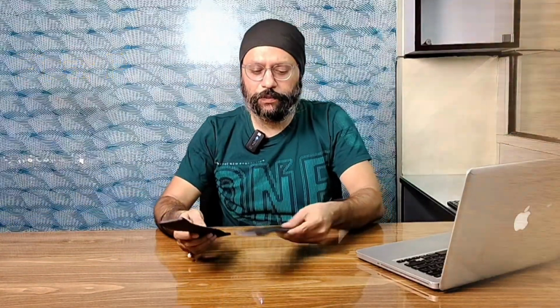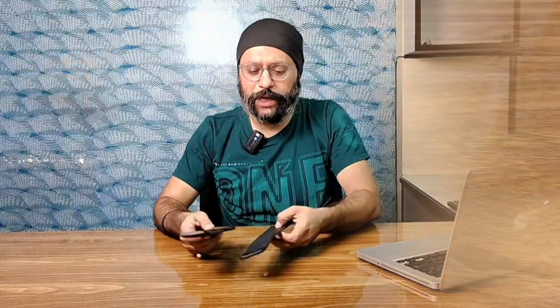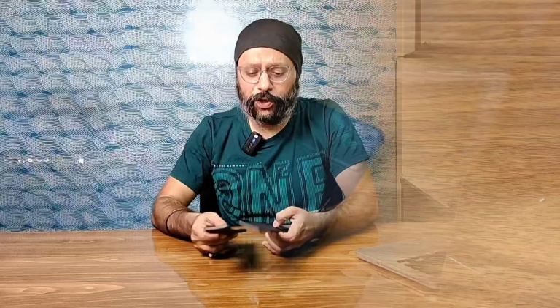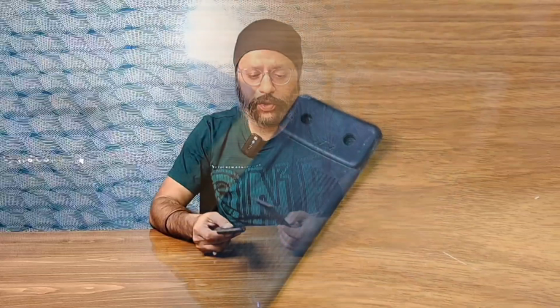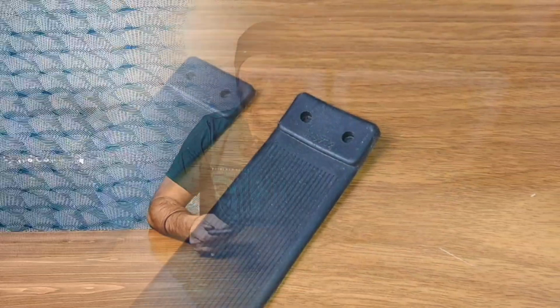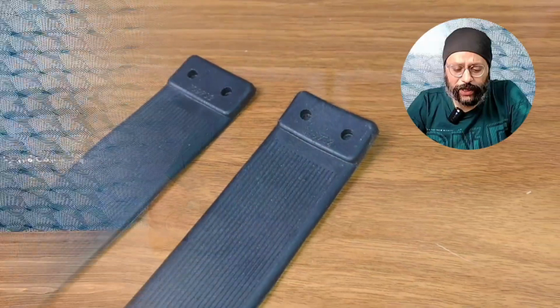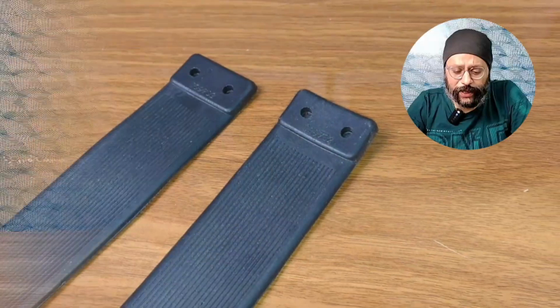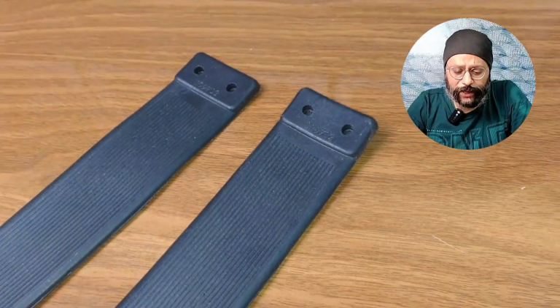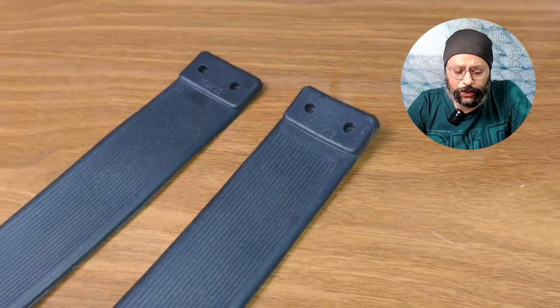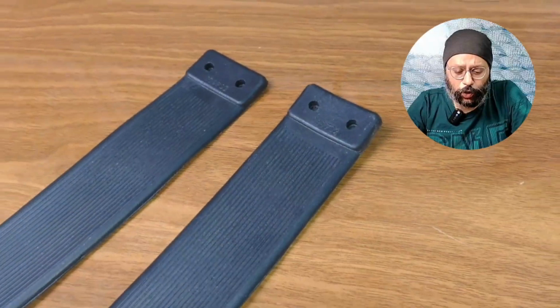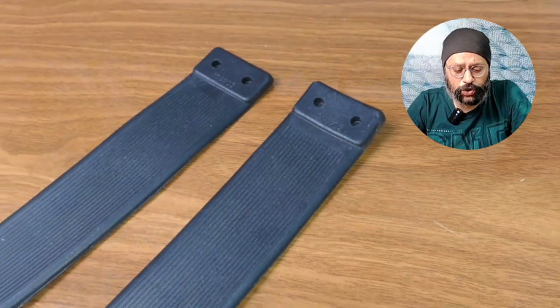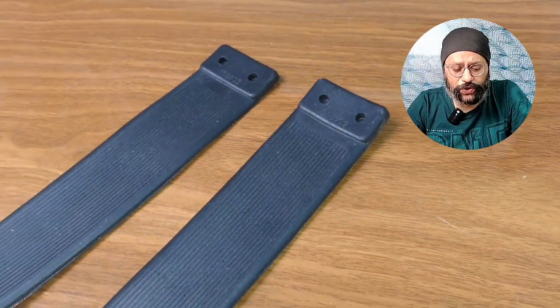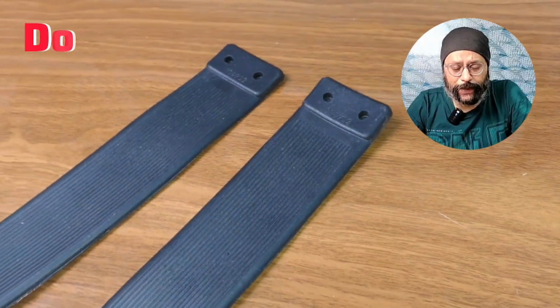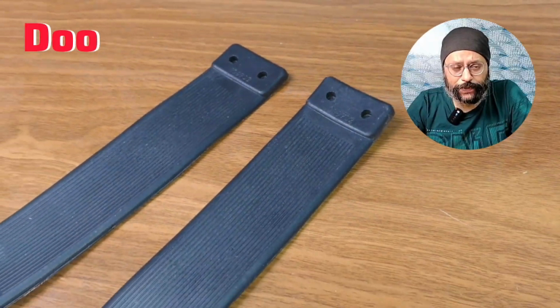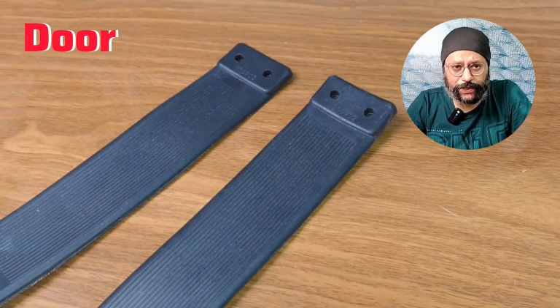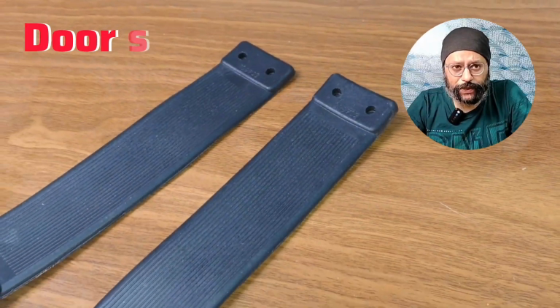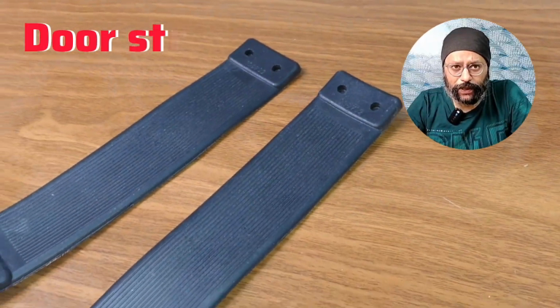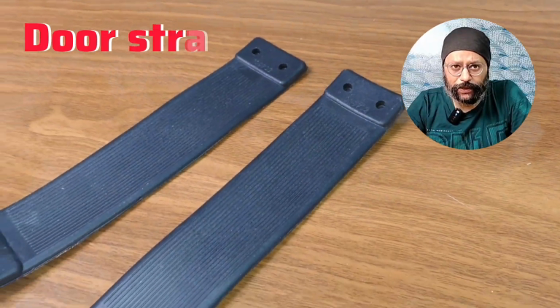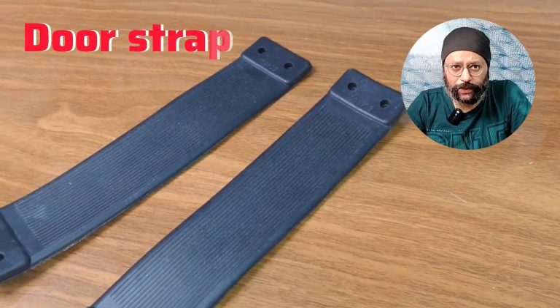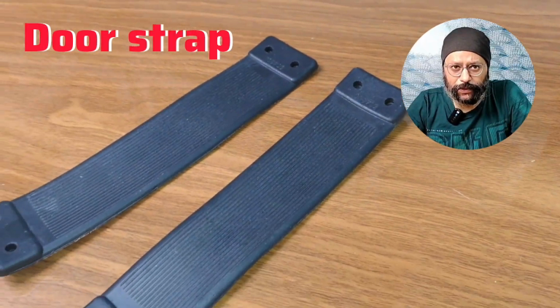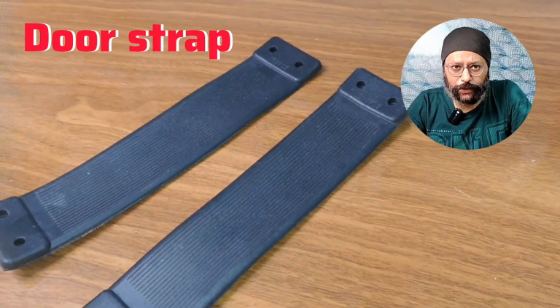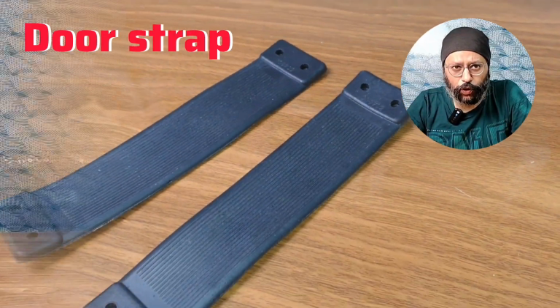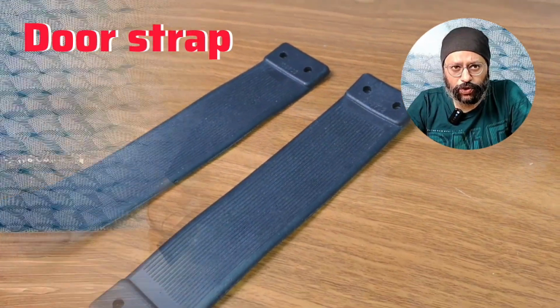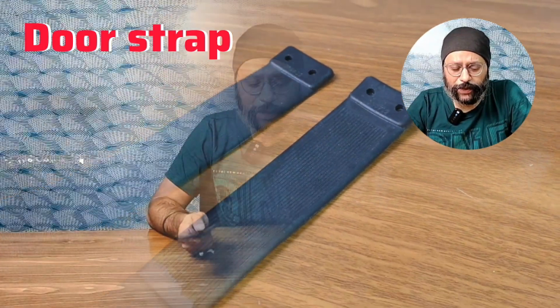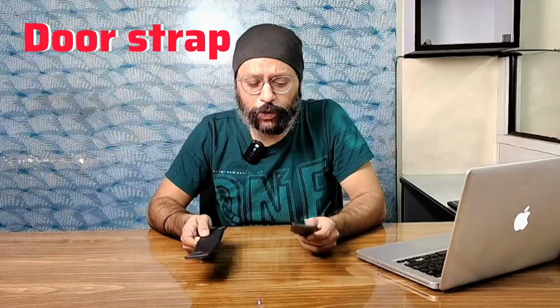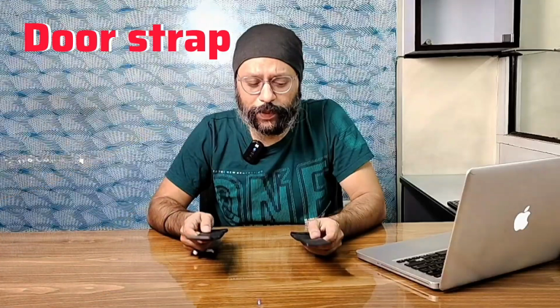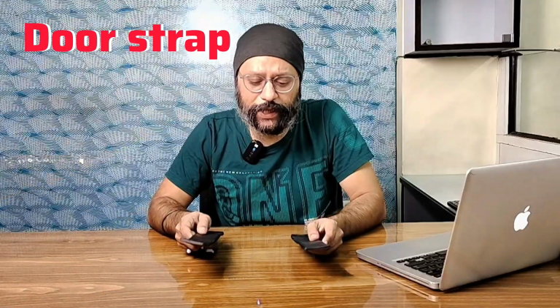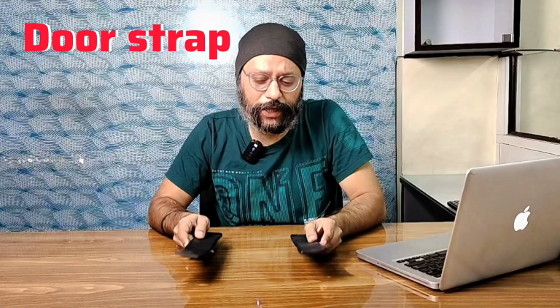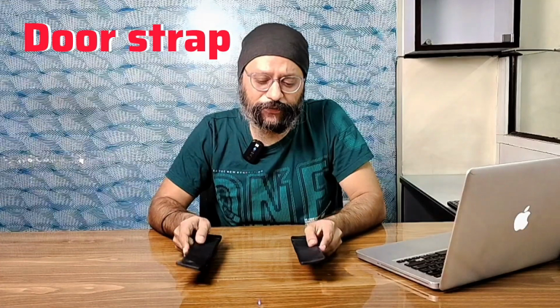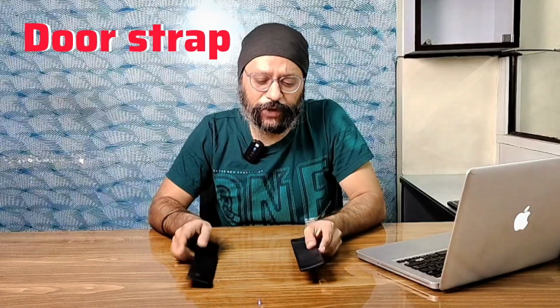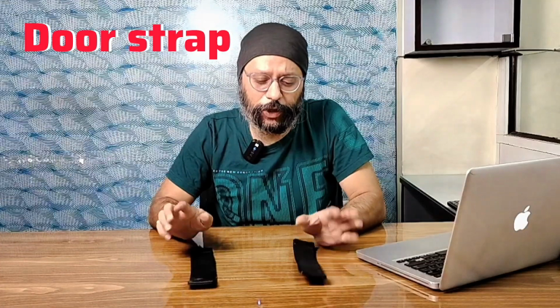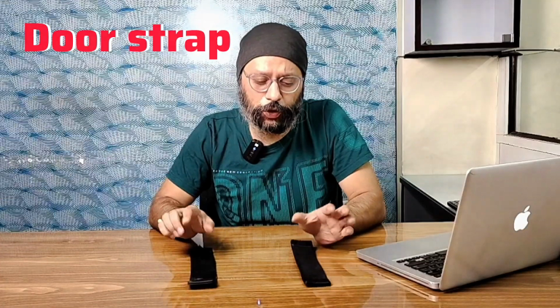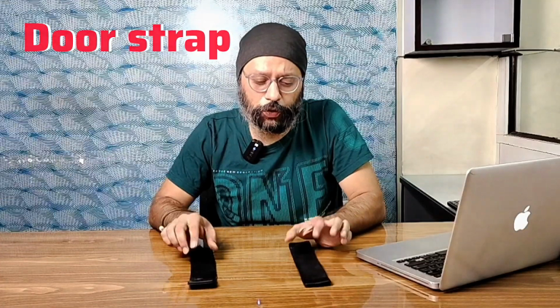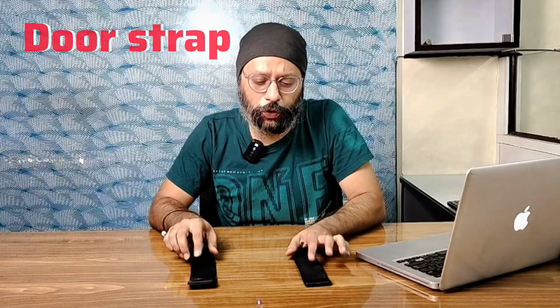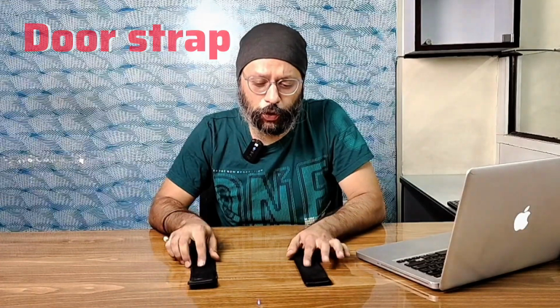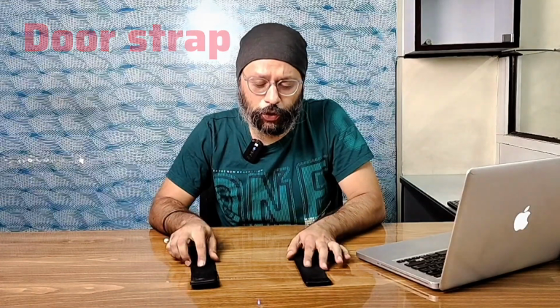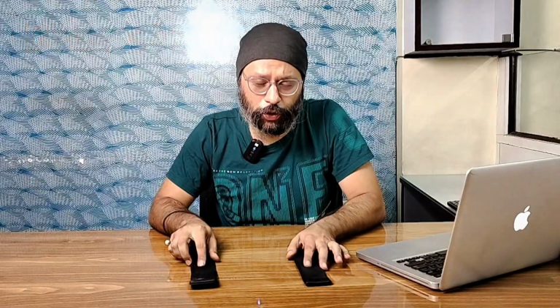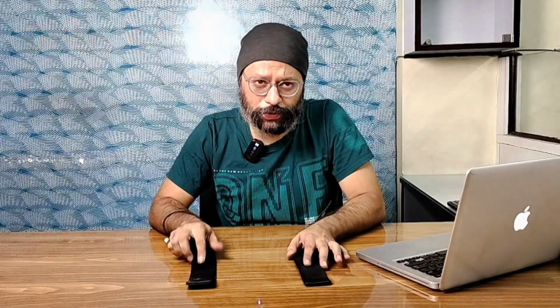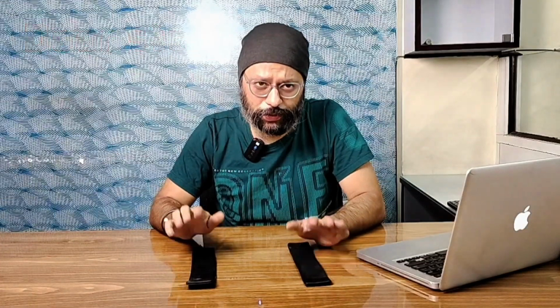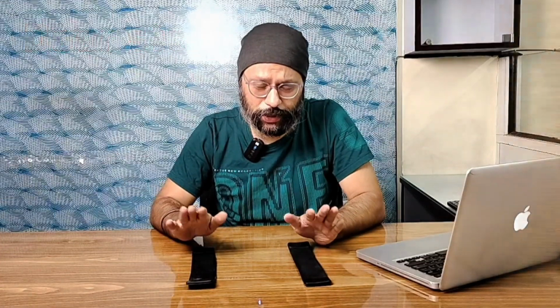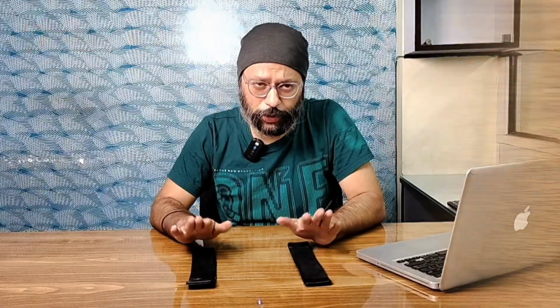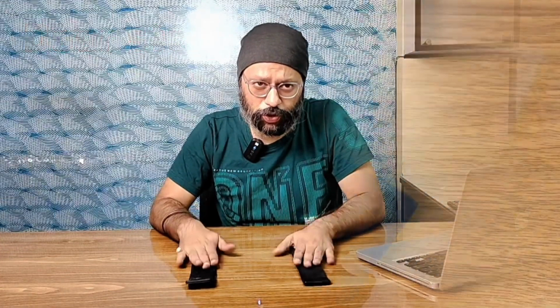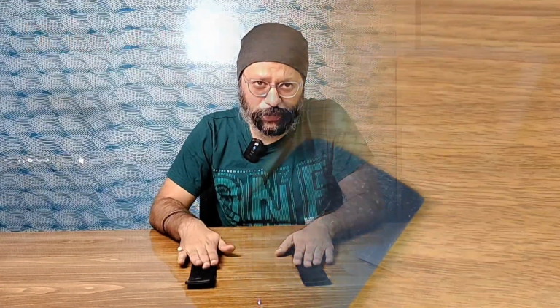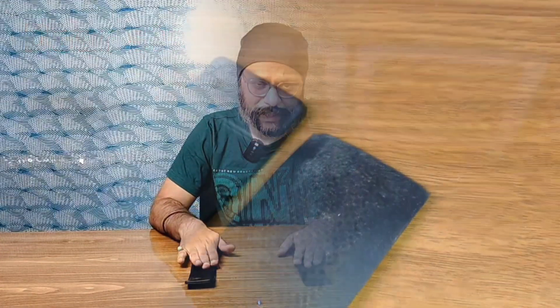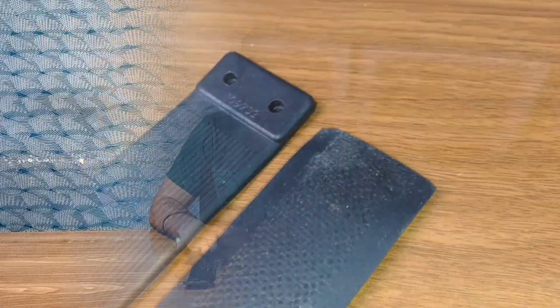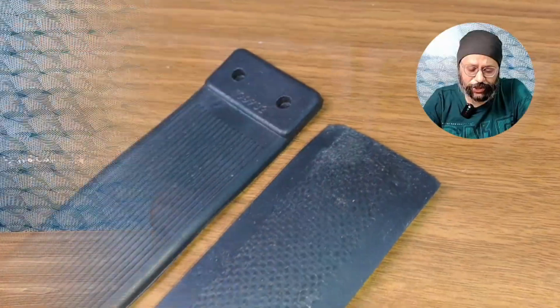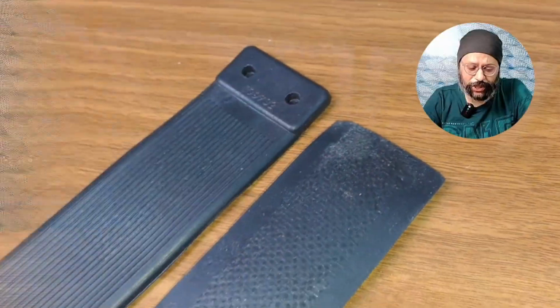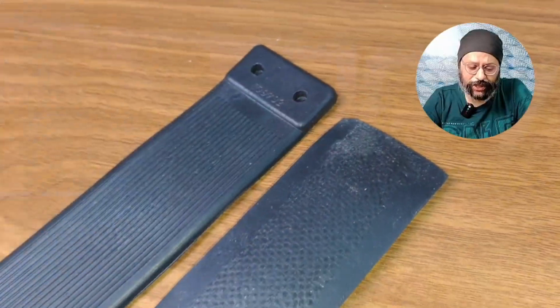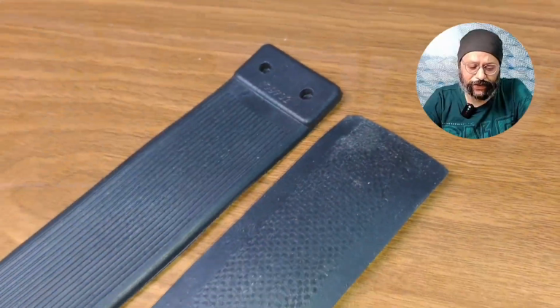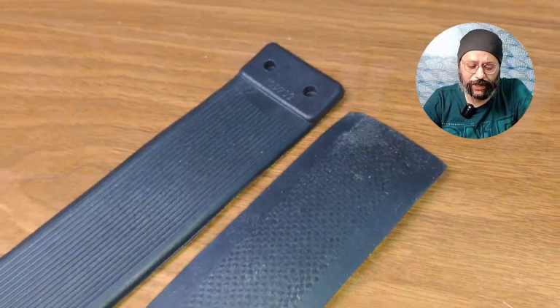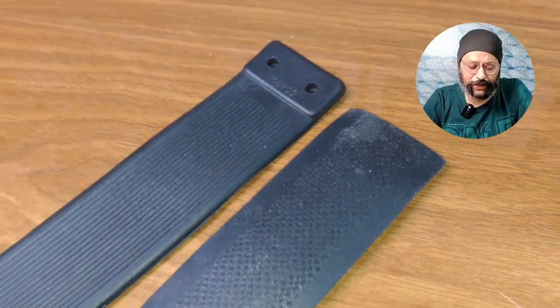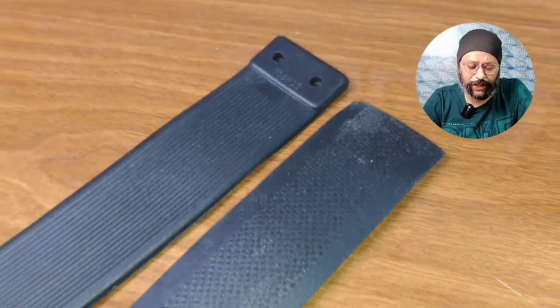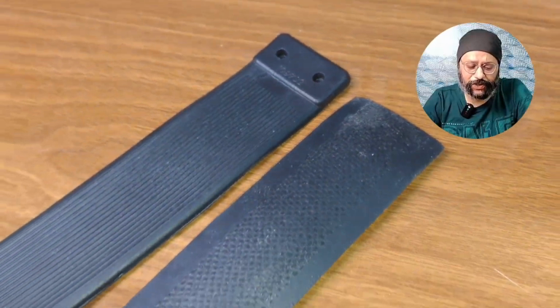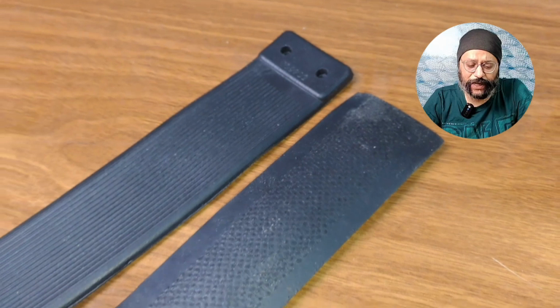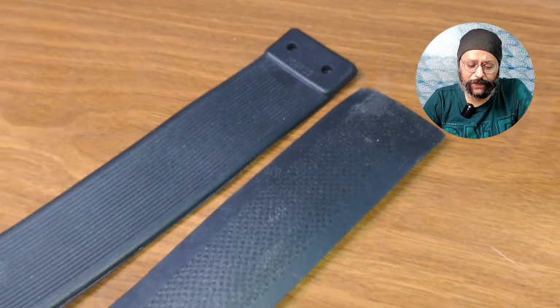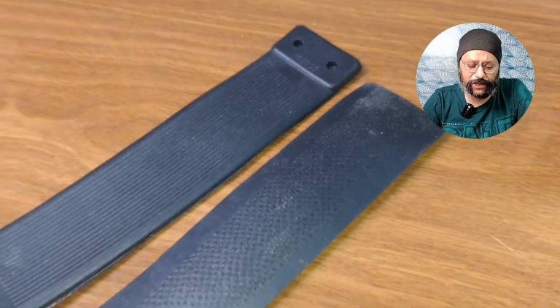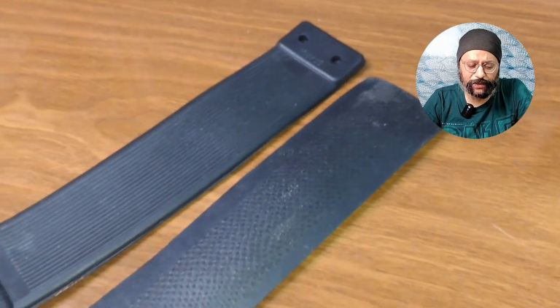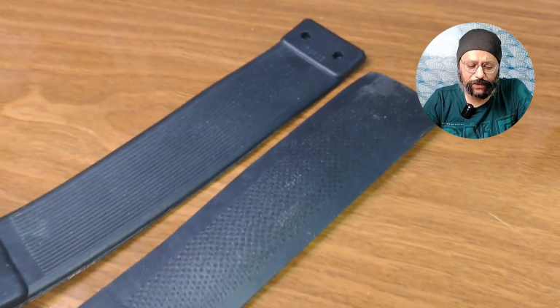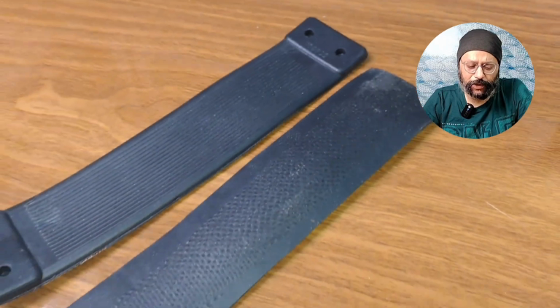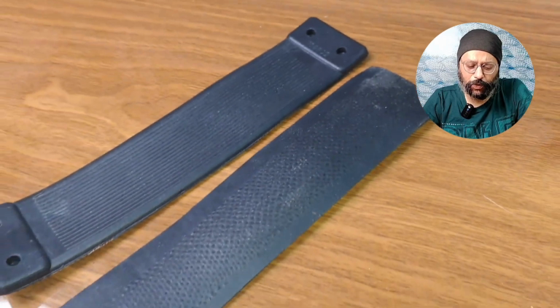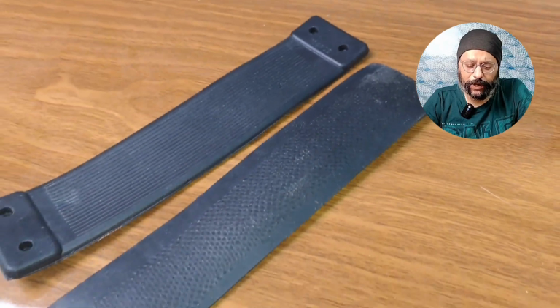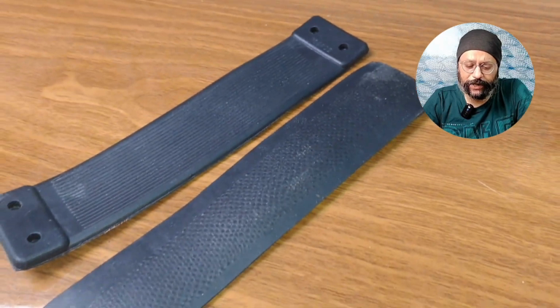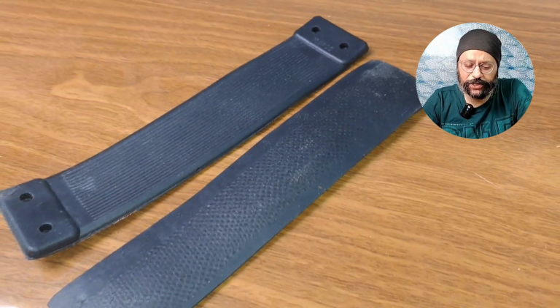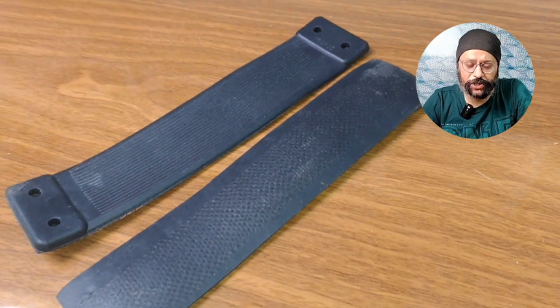This is door straps. You know the door straps — you can see the front door straps. The quality is good.